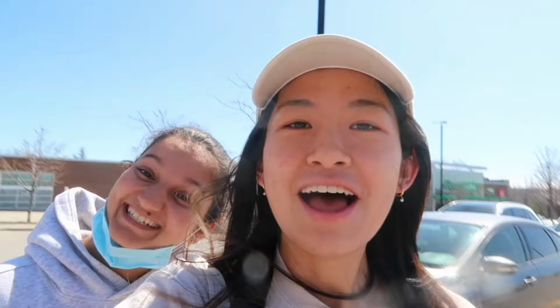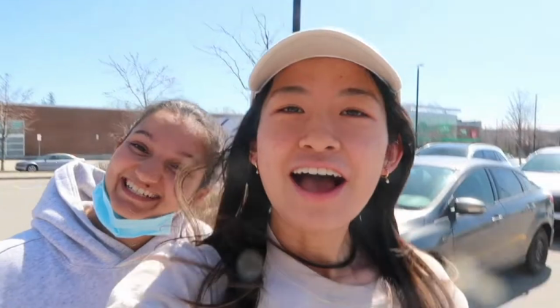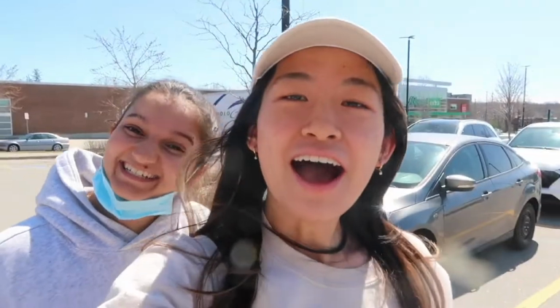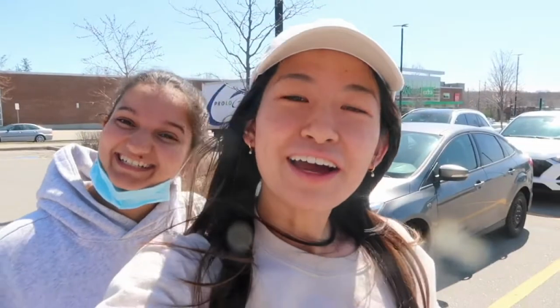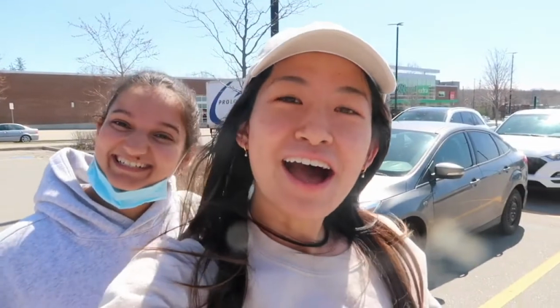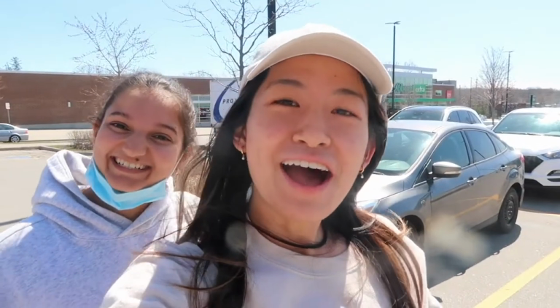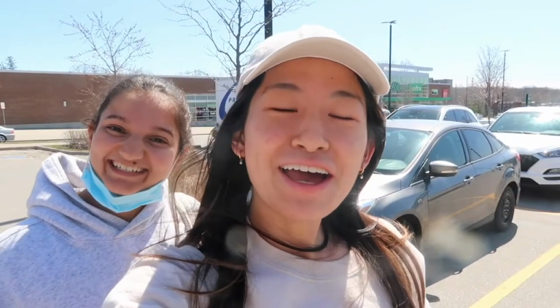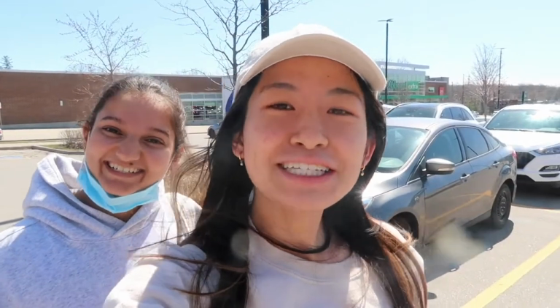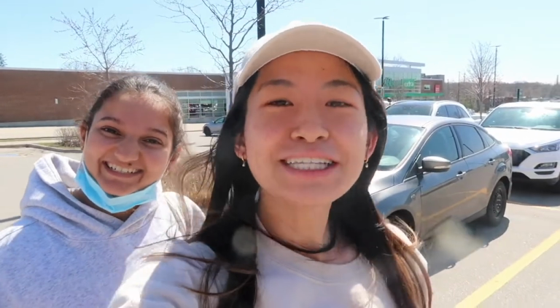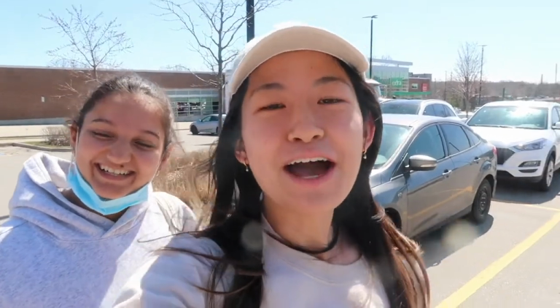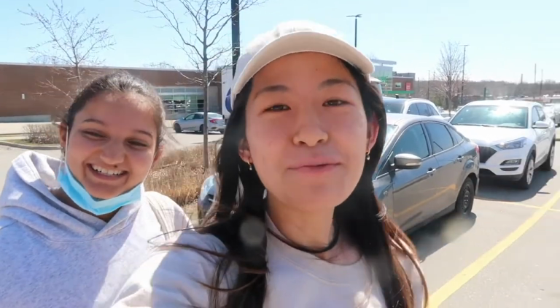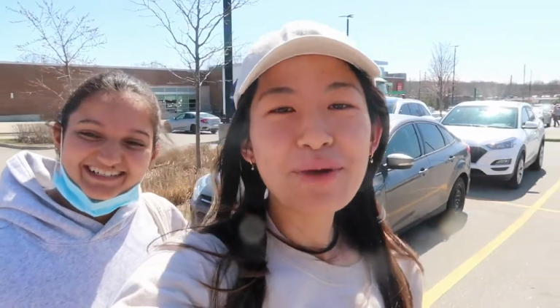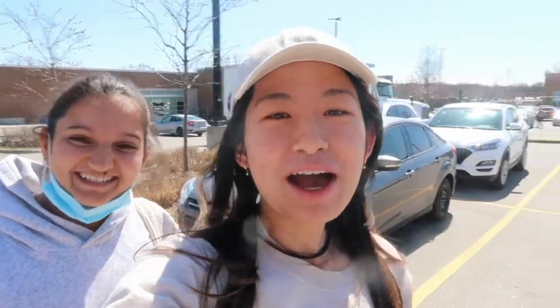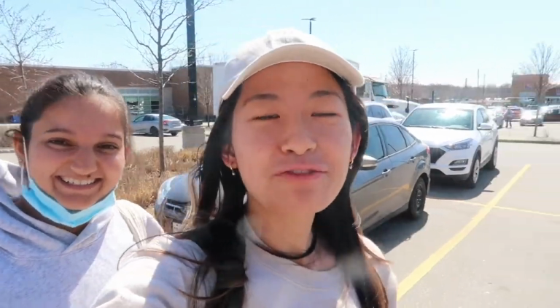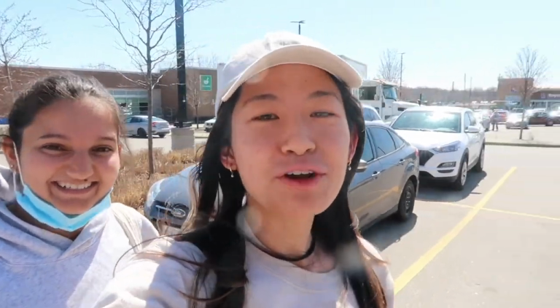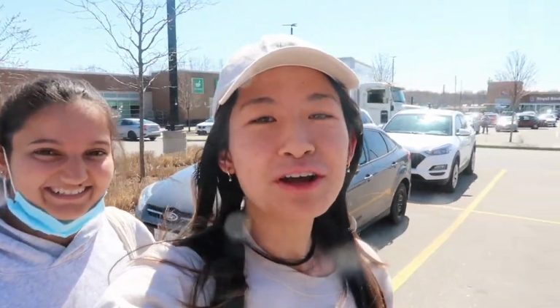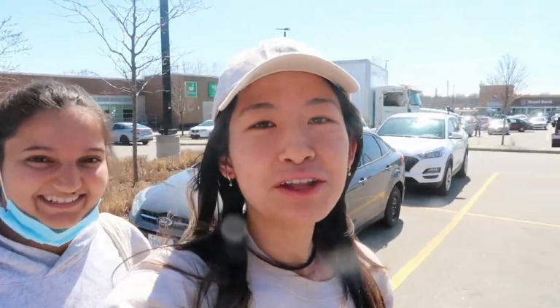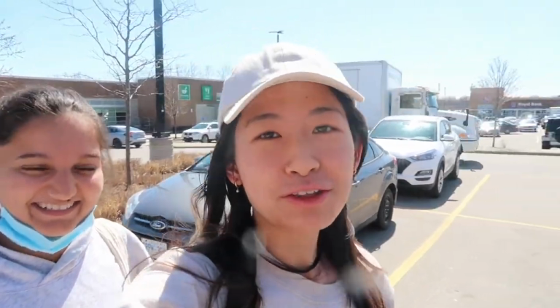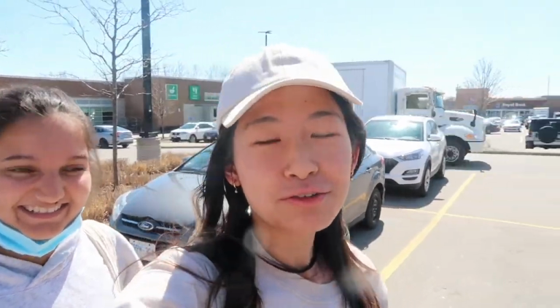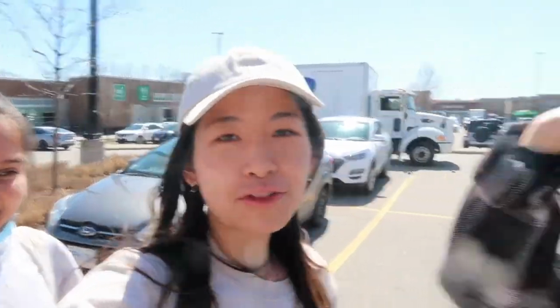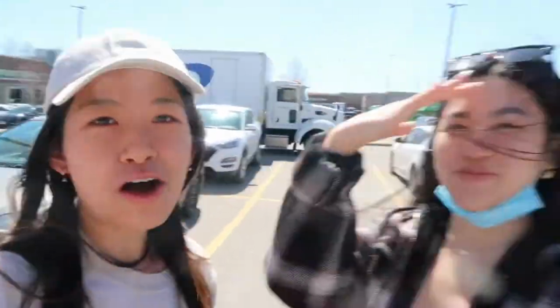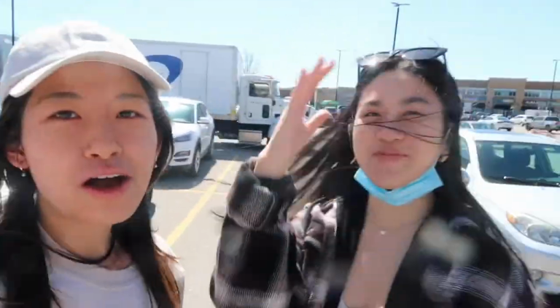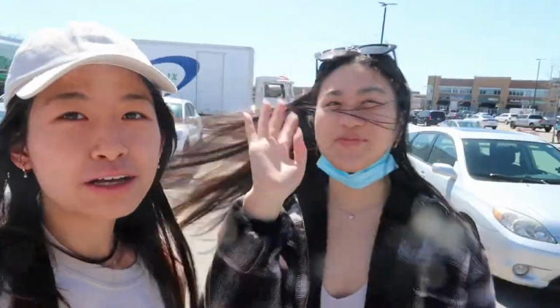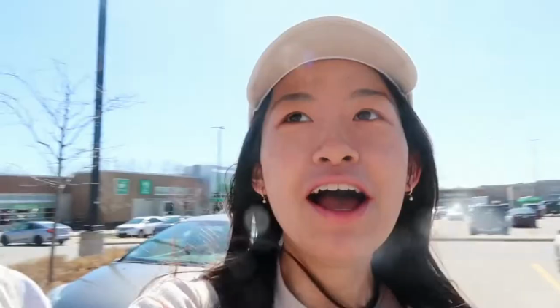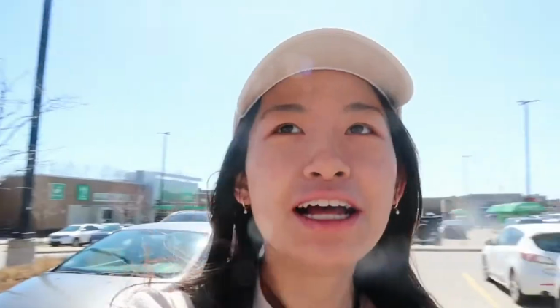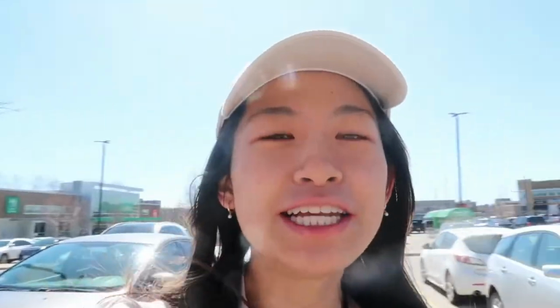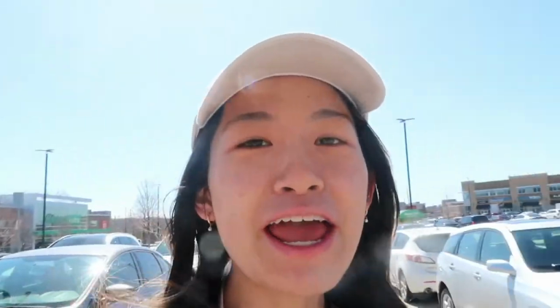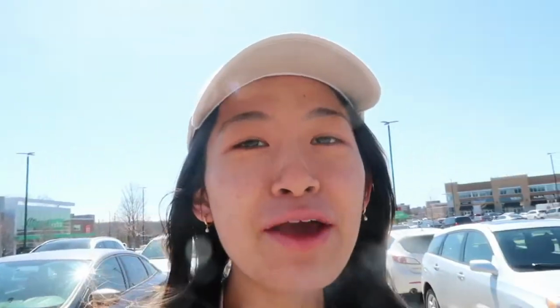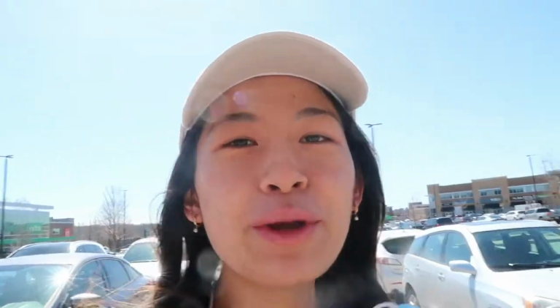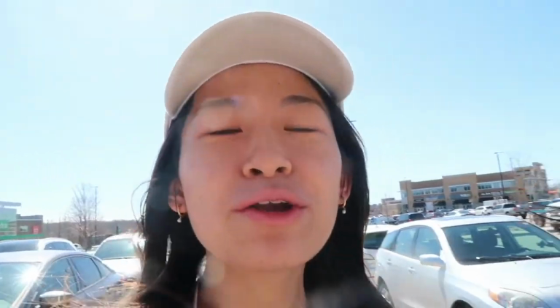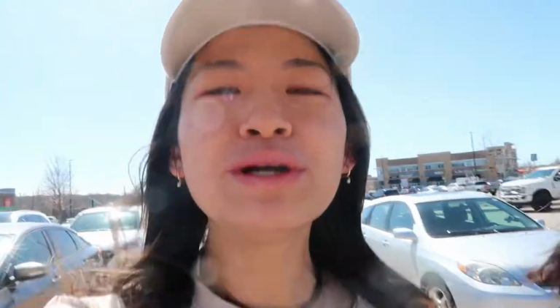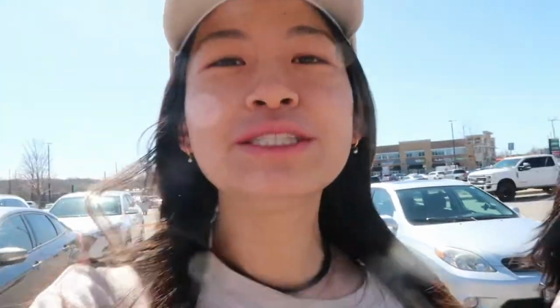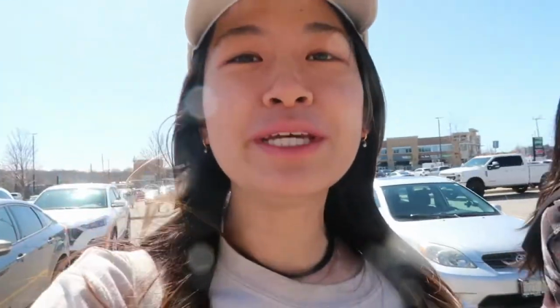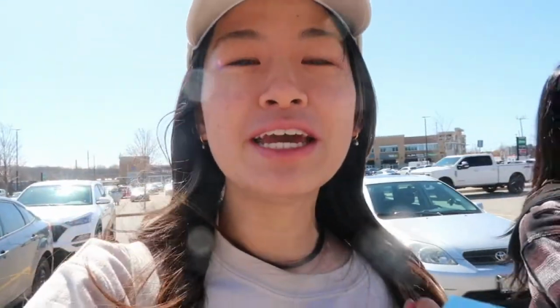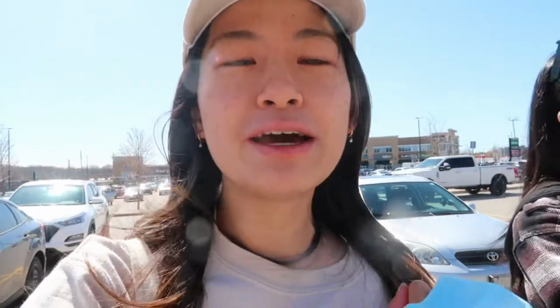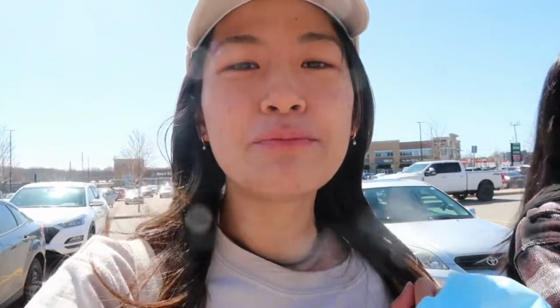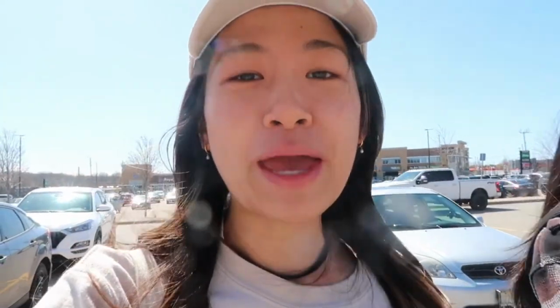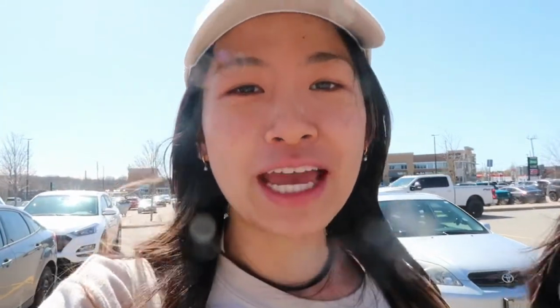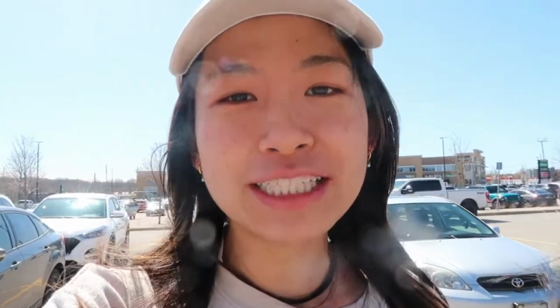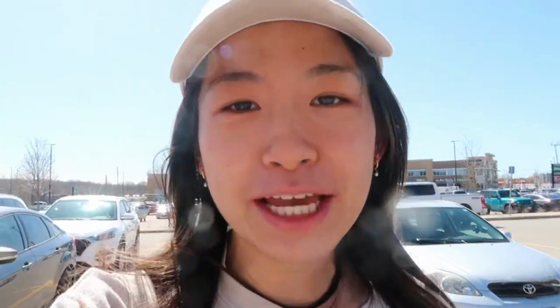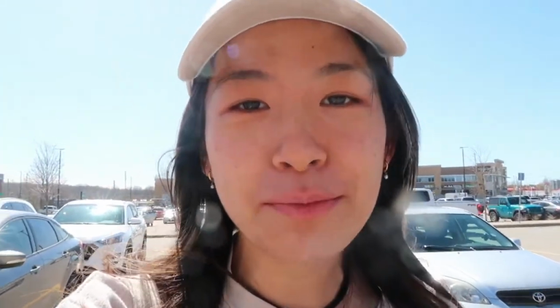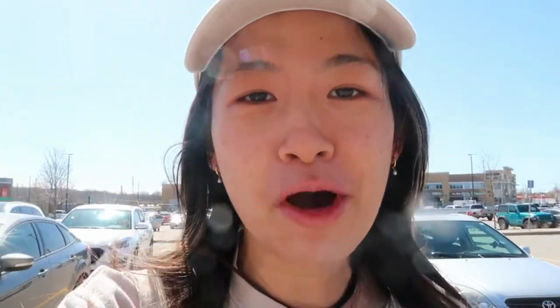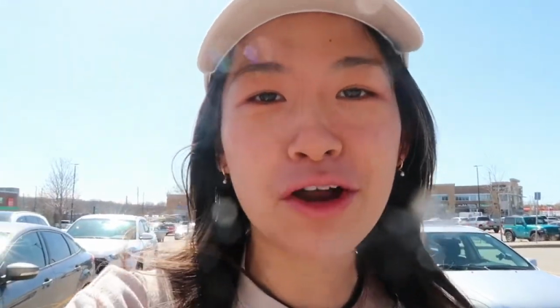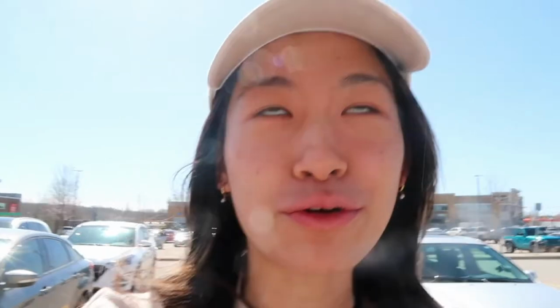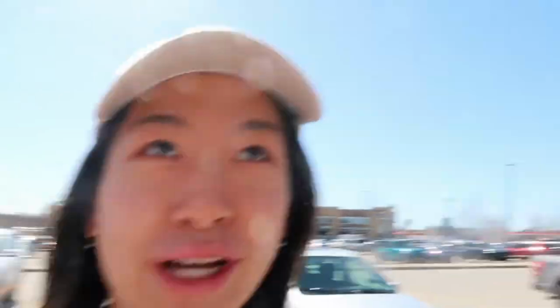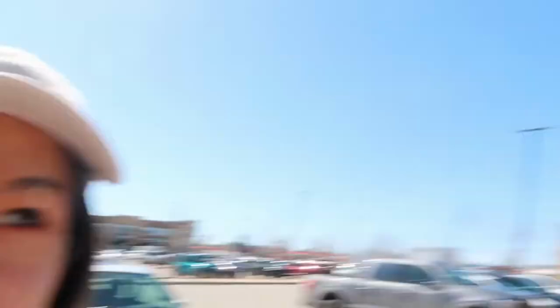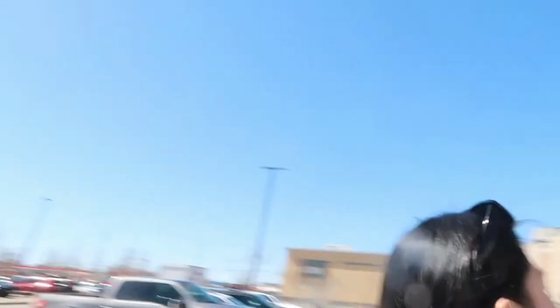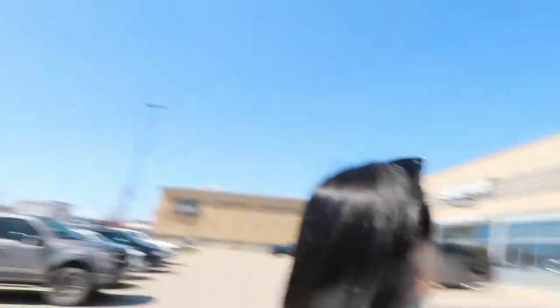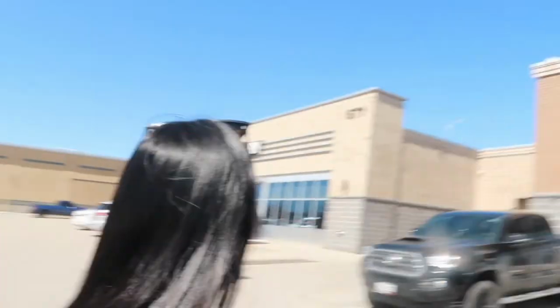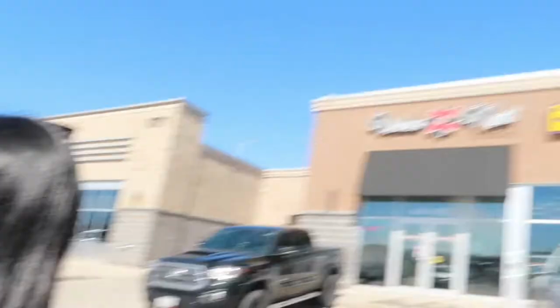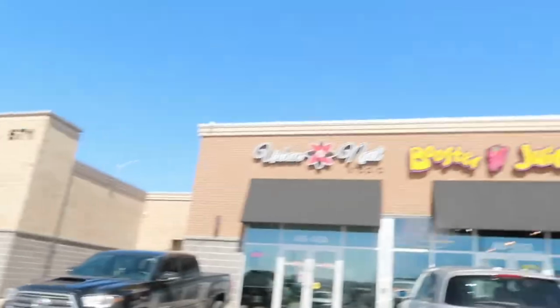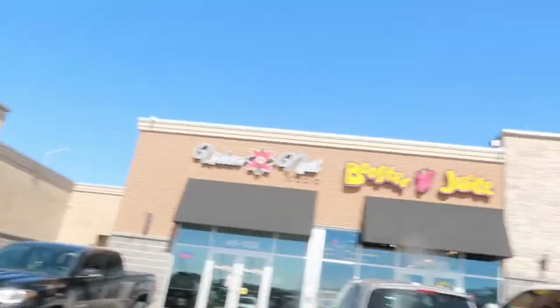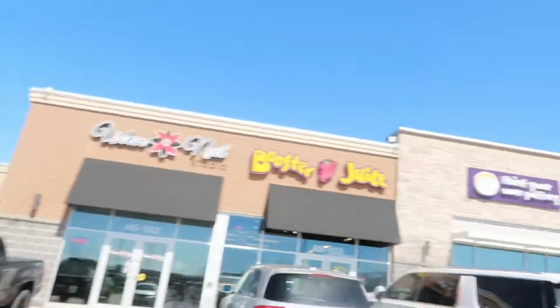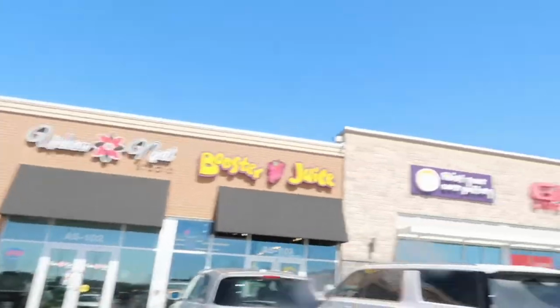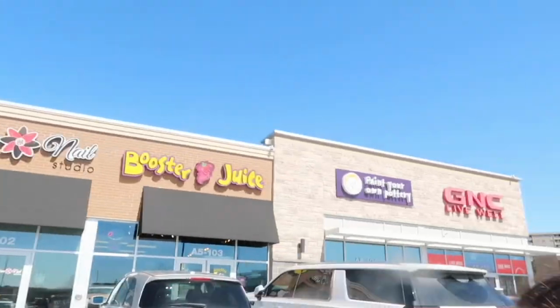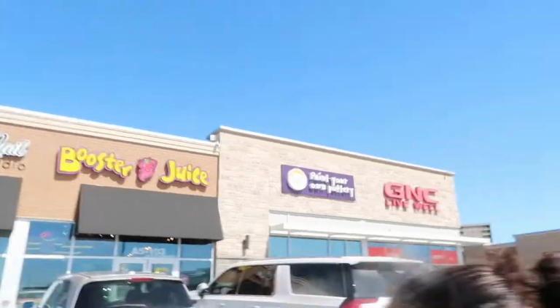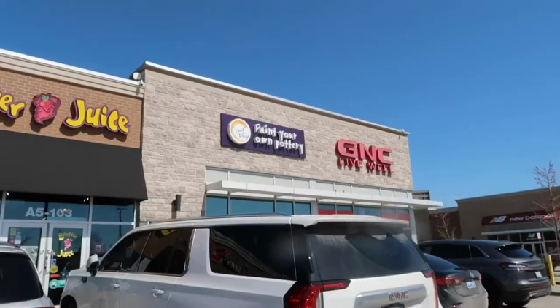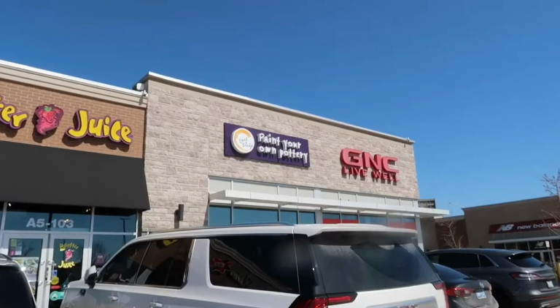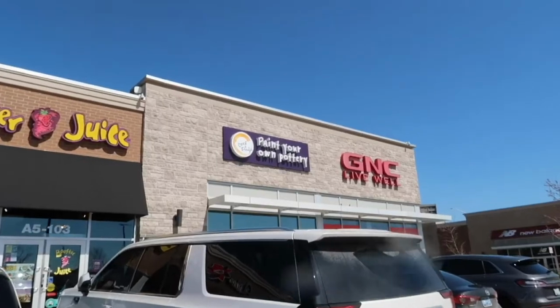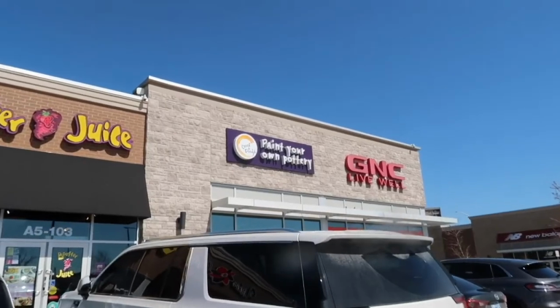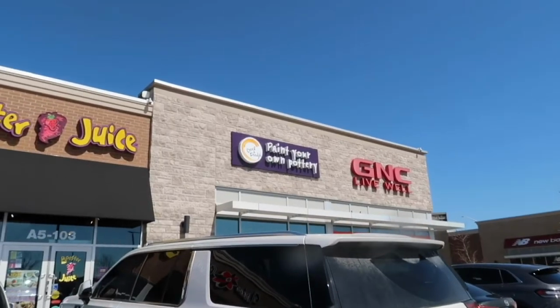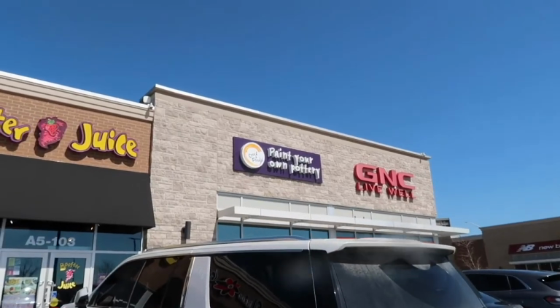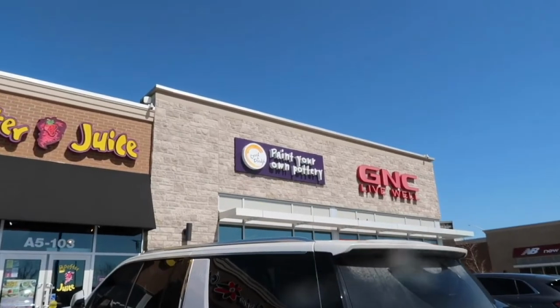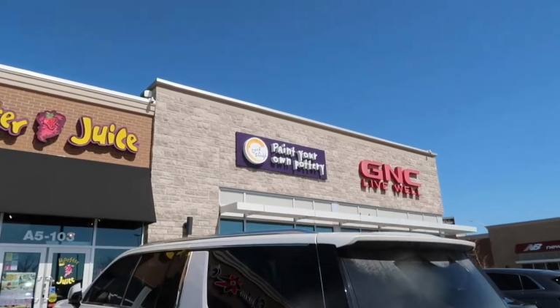Hi guys, I'm back for another vlog. Today we are going to be painting pottery at Crock-a-Doodle. This is the place.